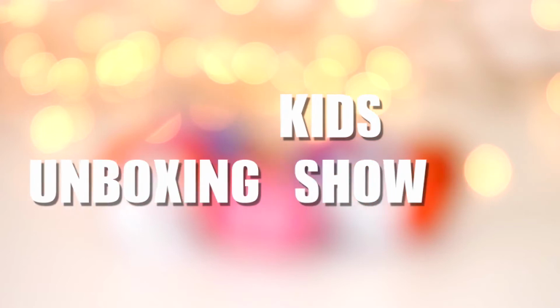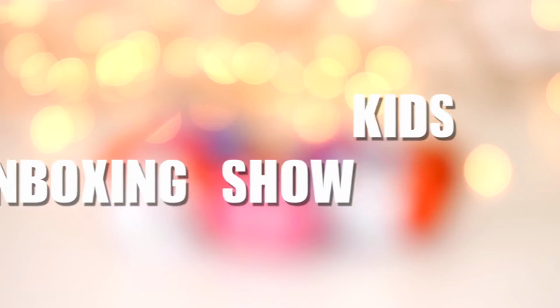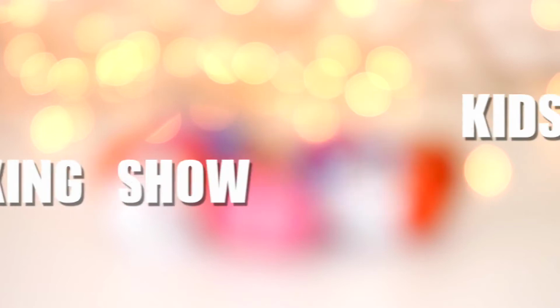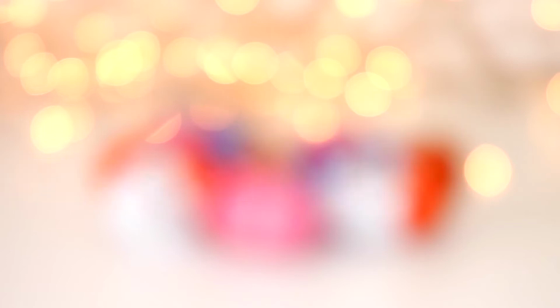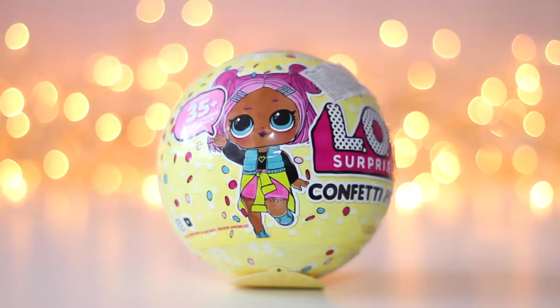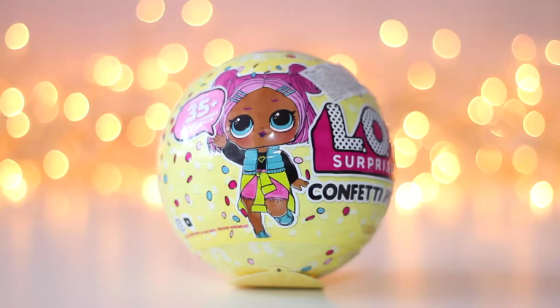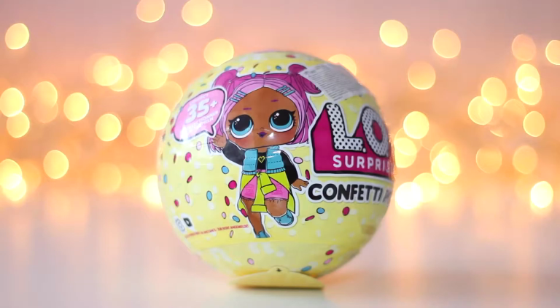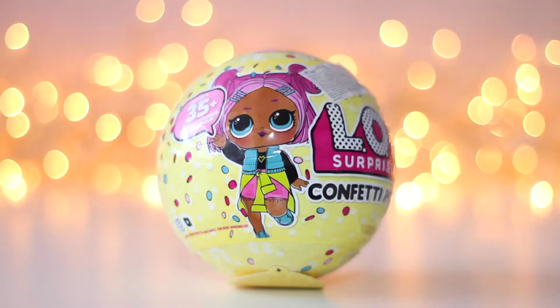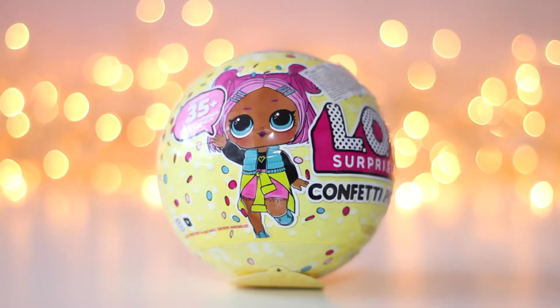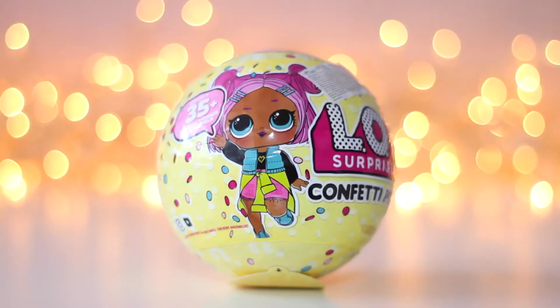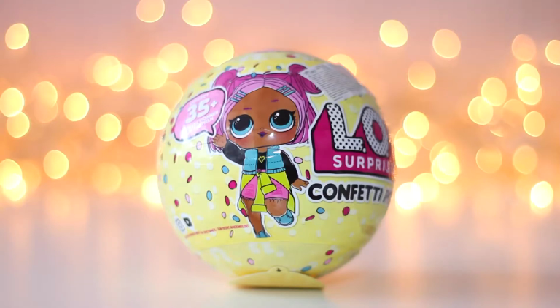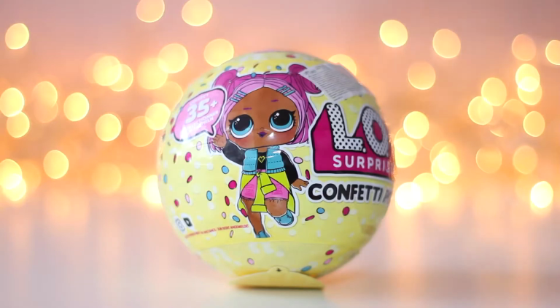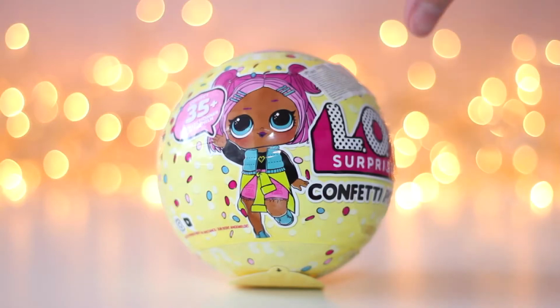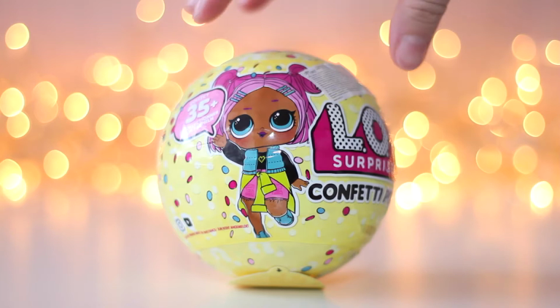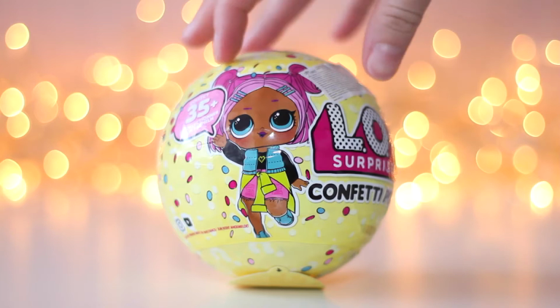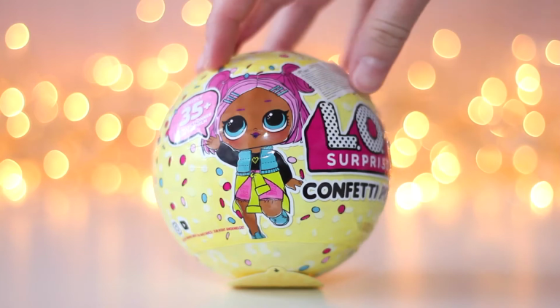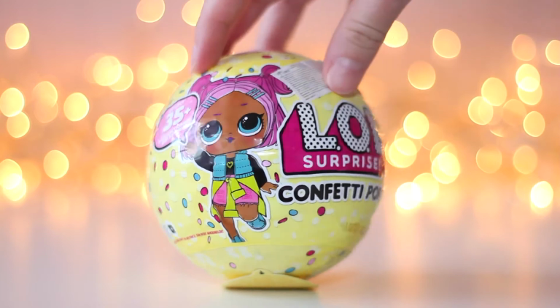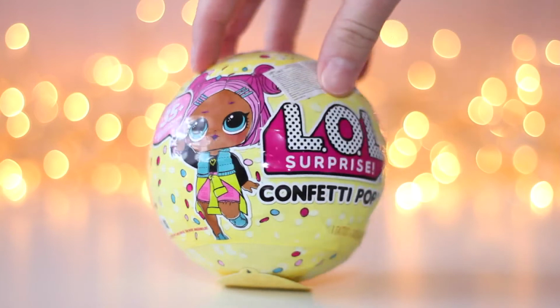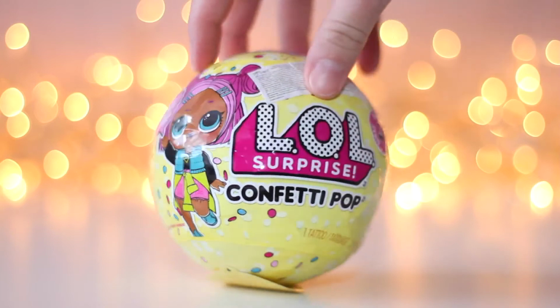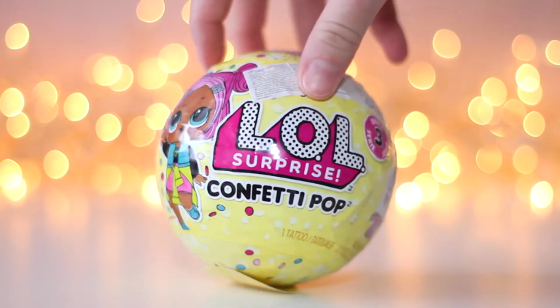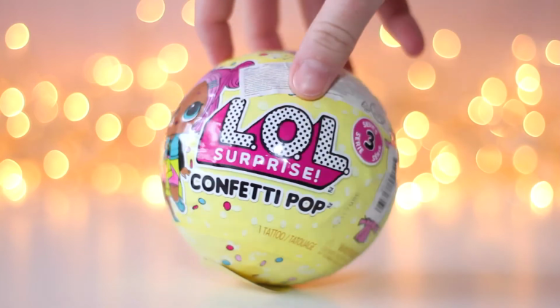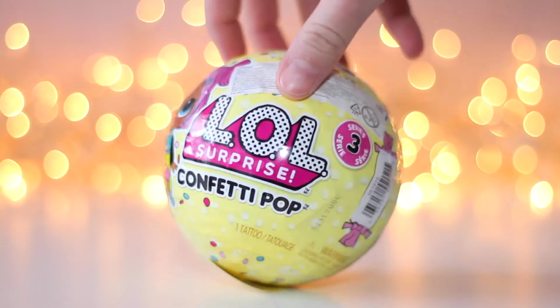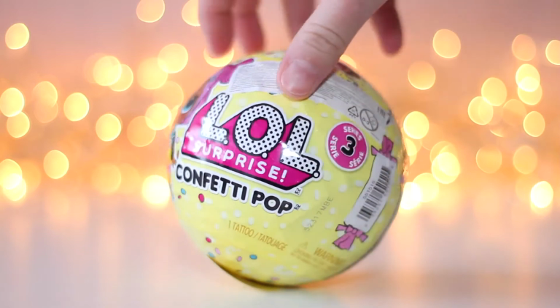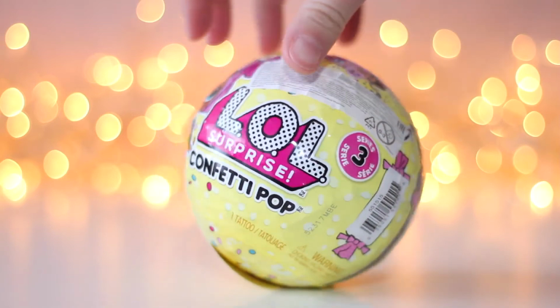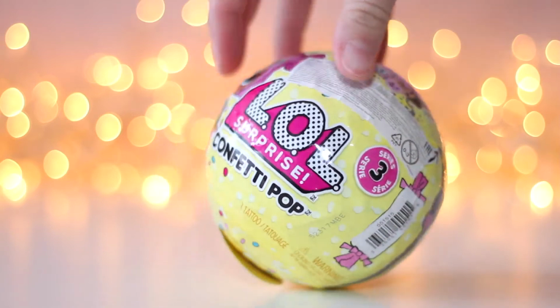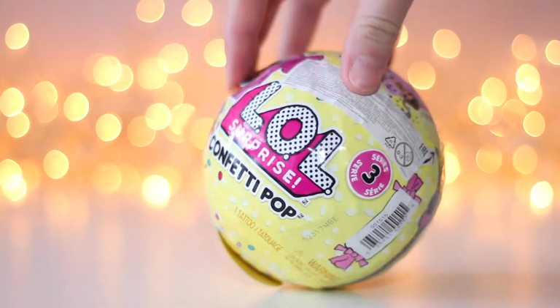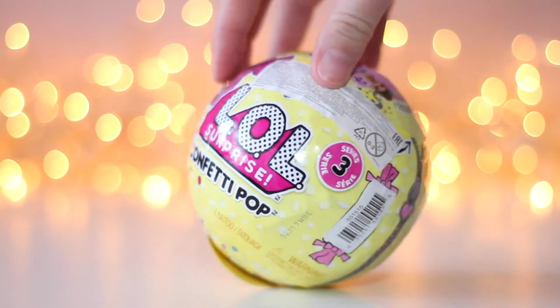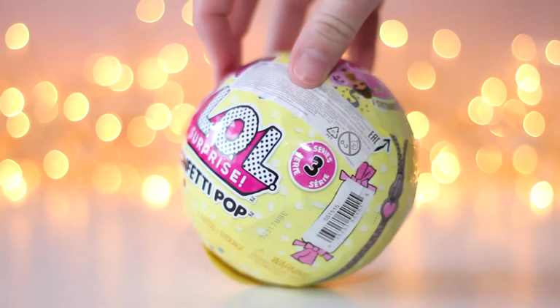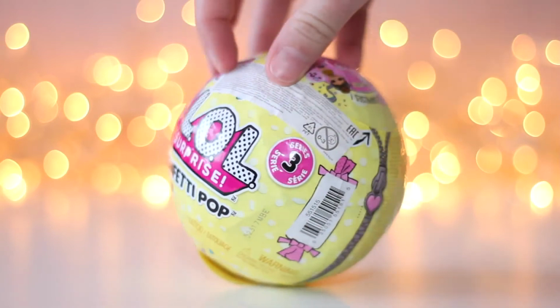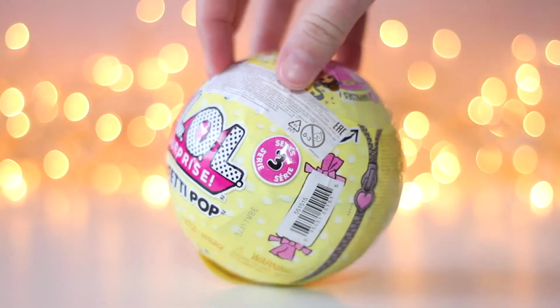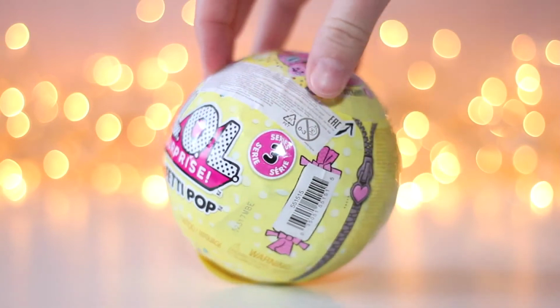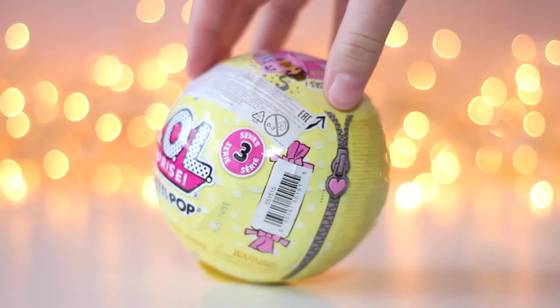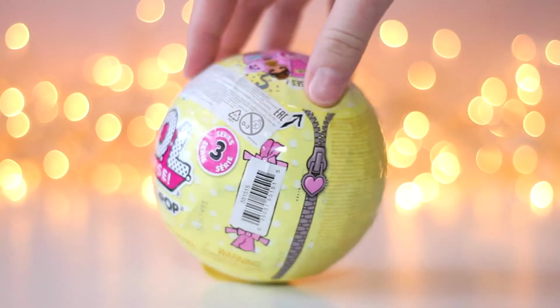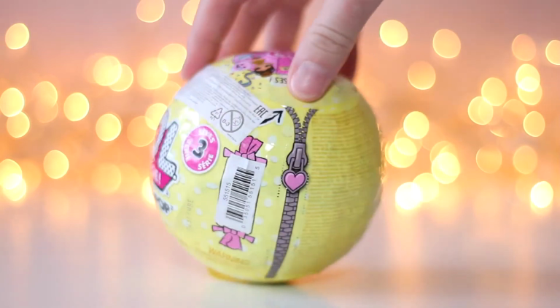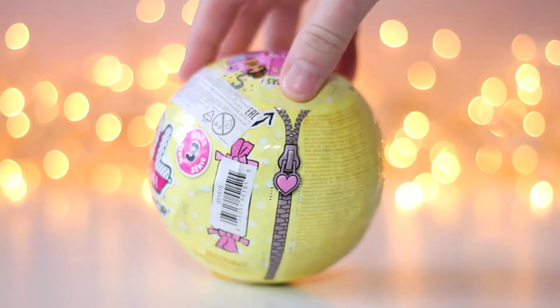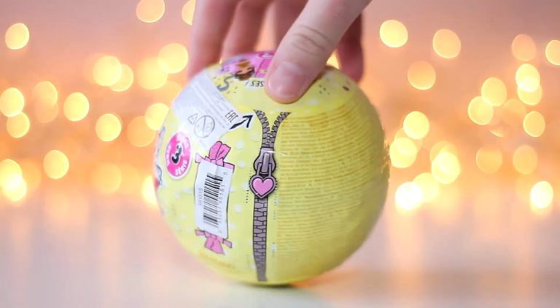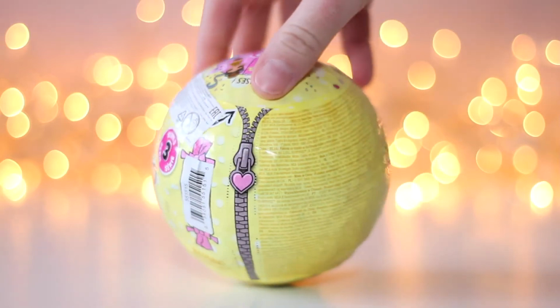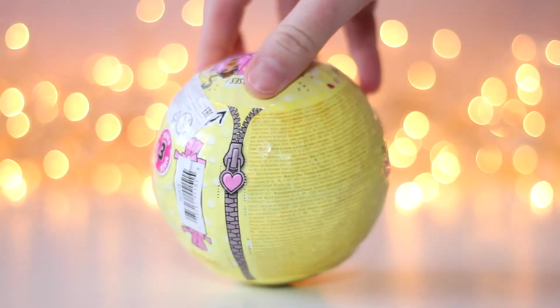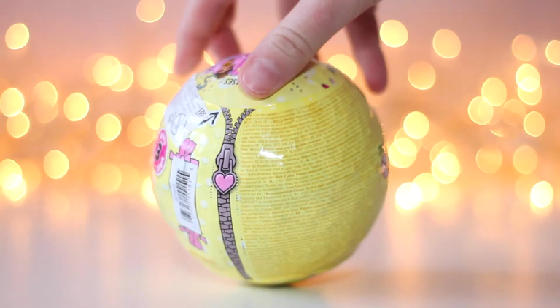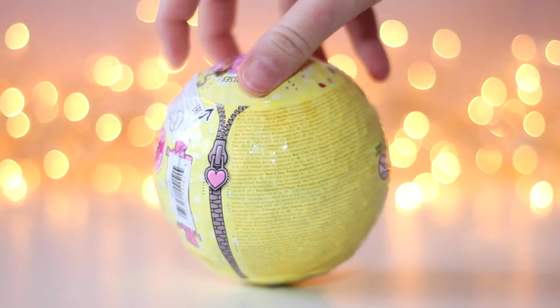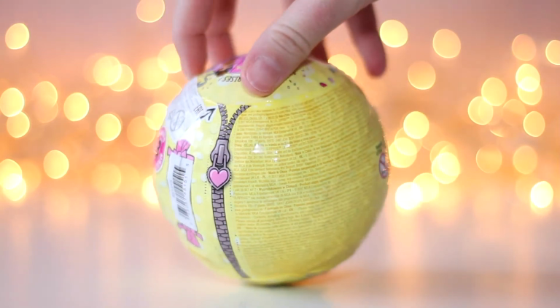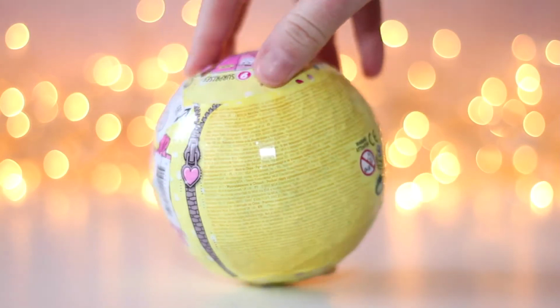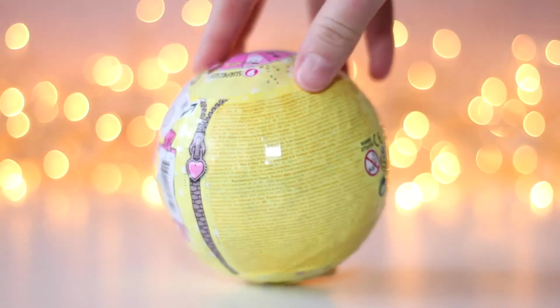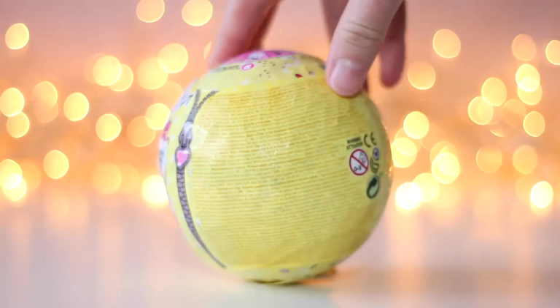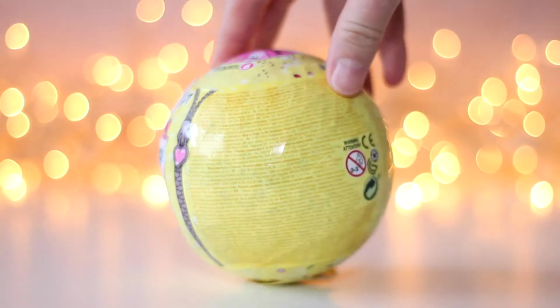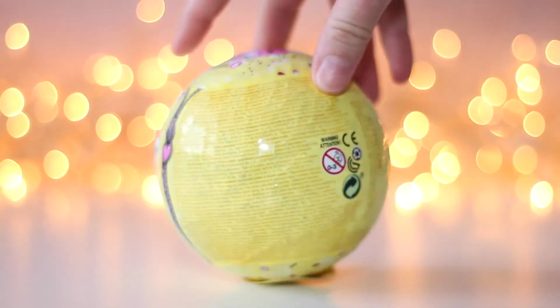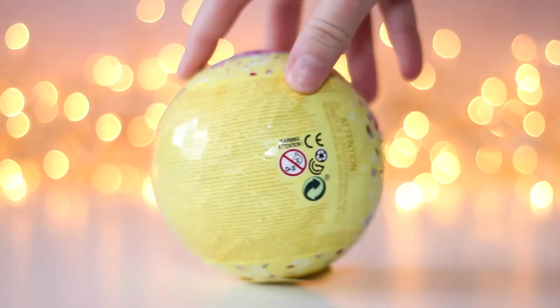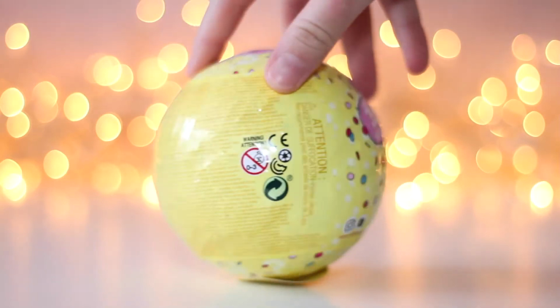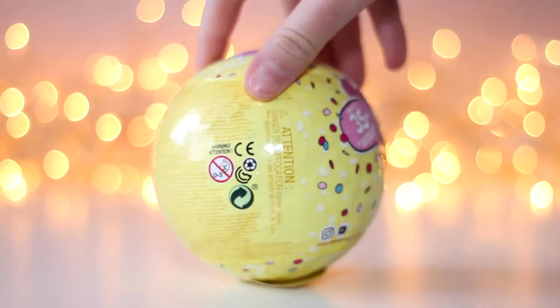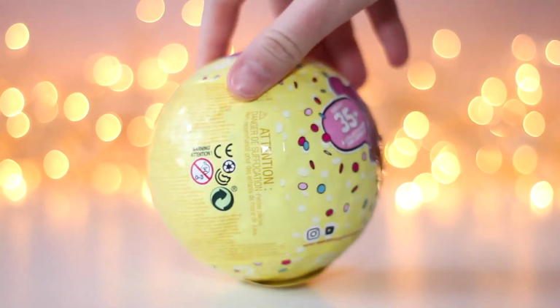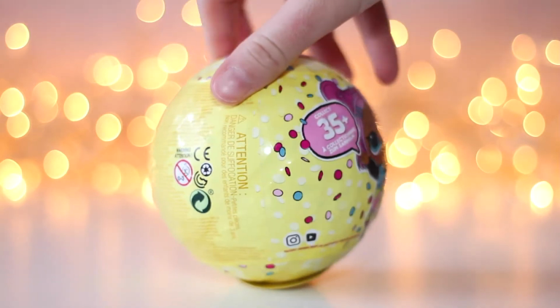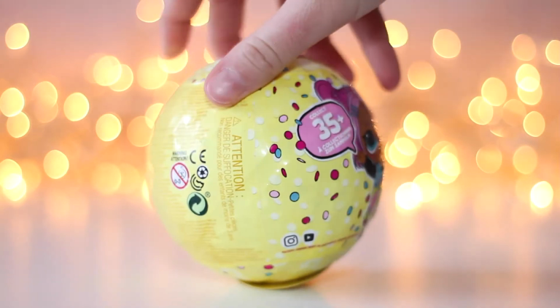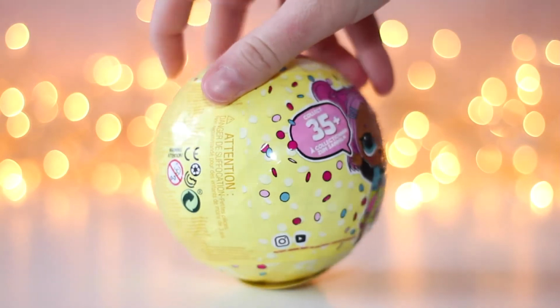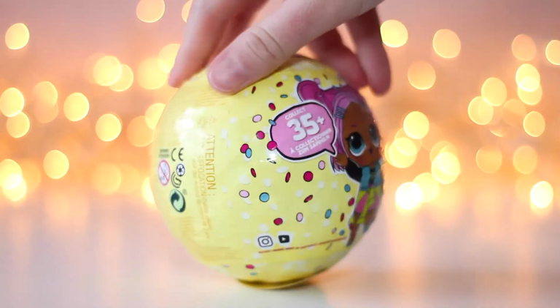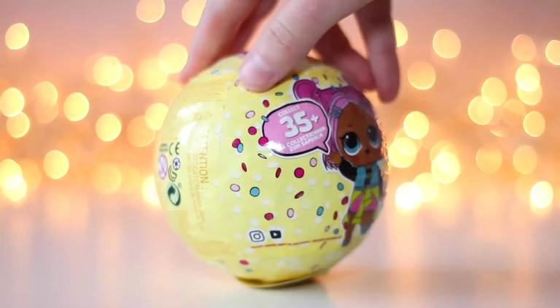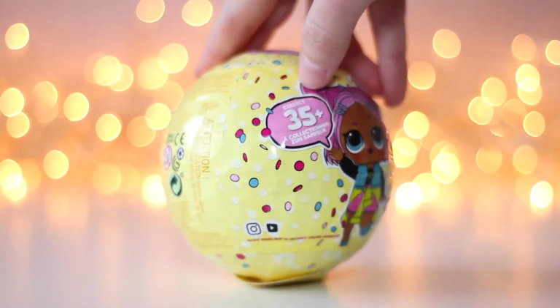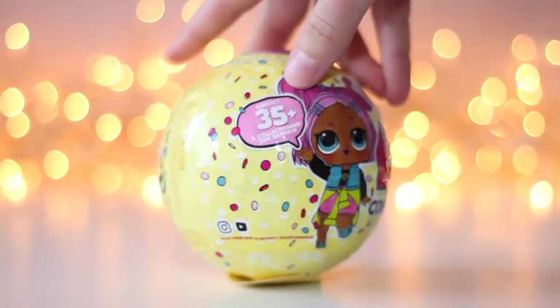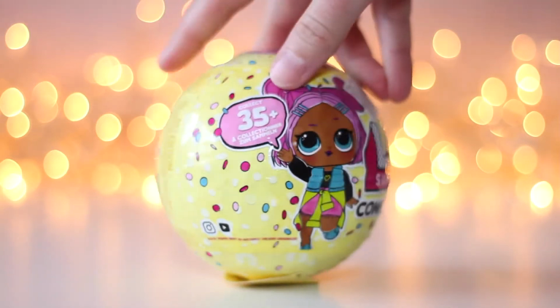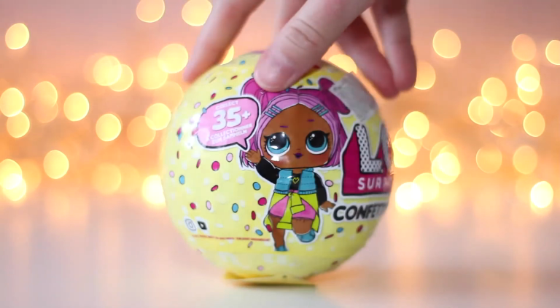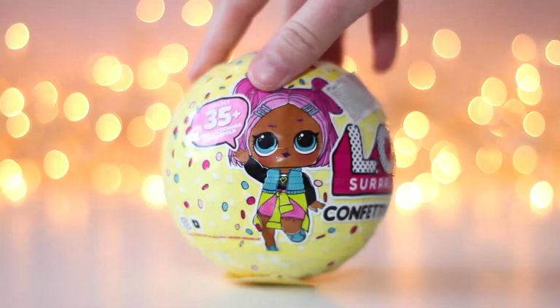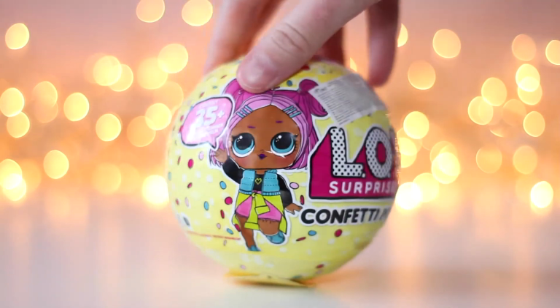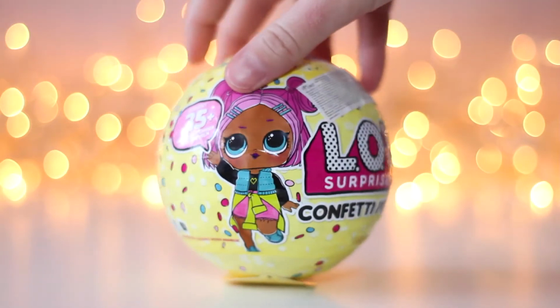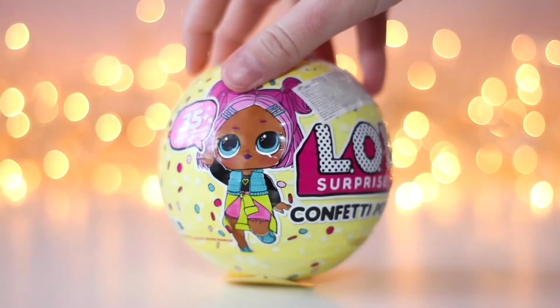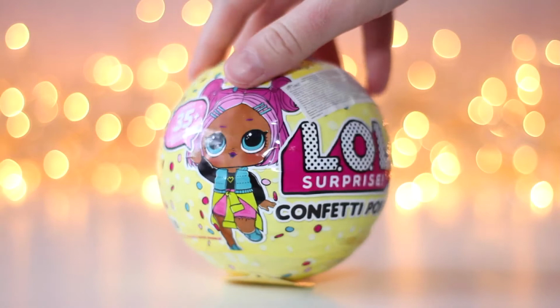Hi everyone! Today I will be opening up Ellen Dolls Series 3 Wave 1. Let's start!